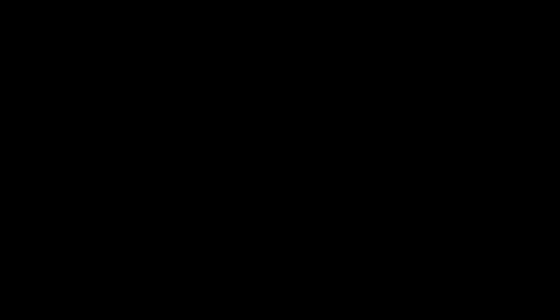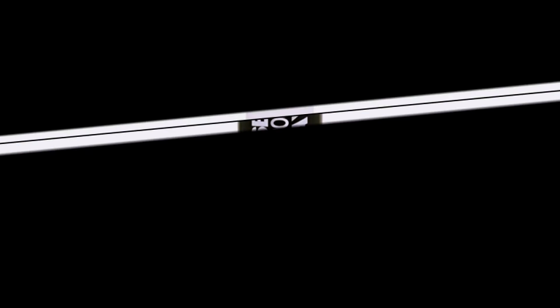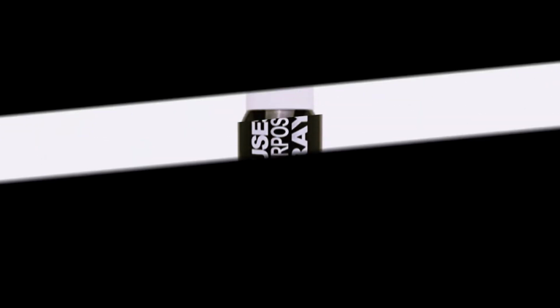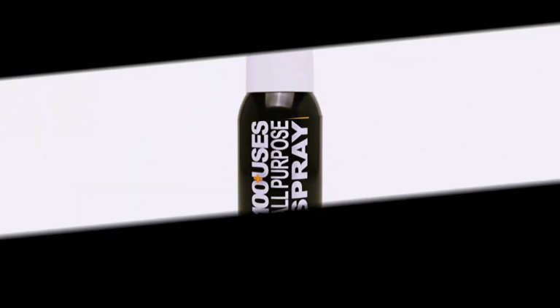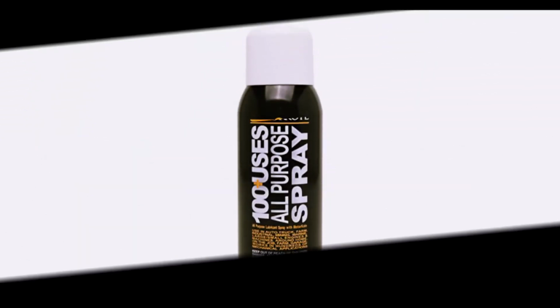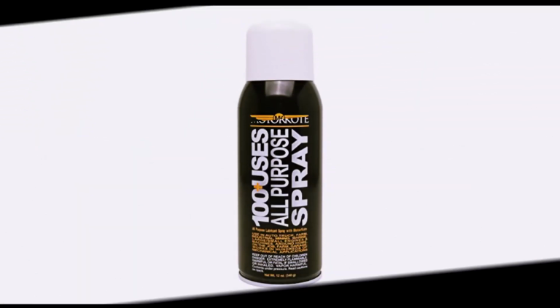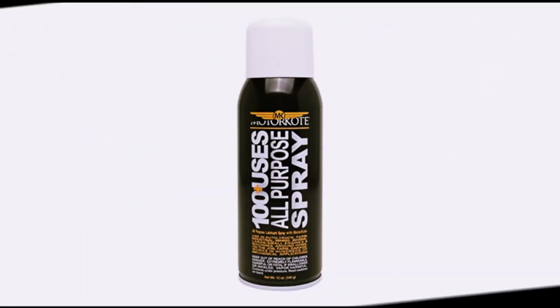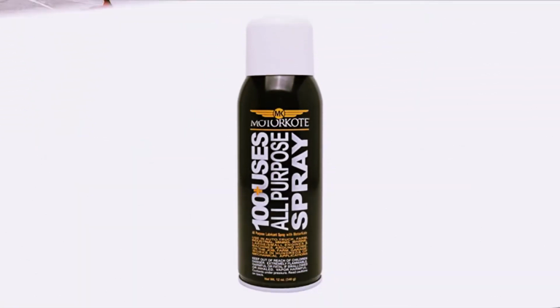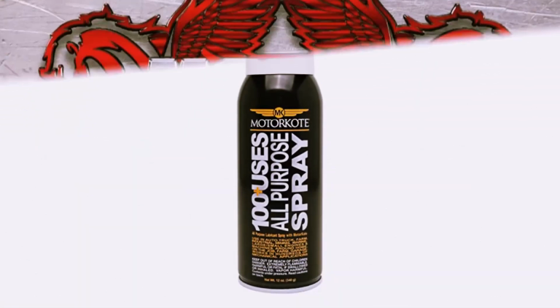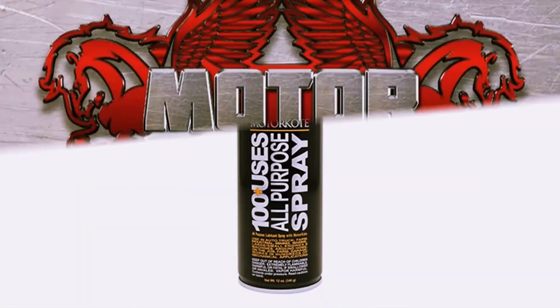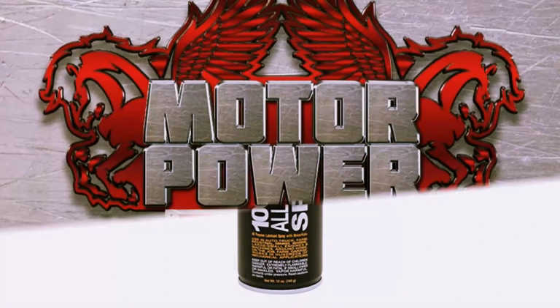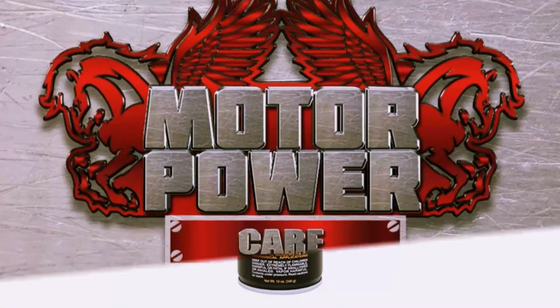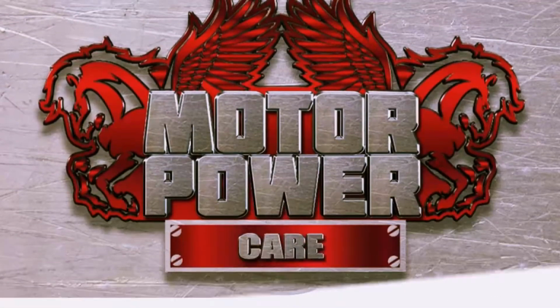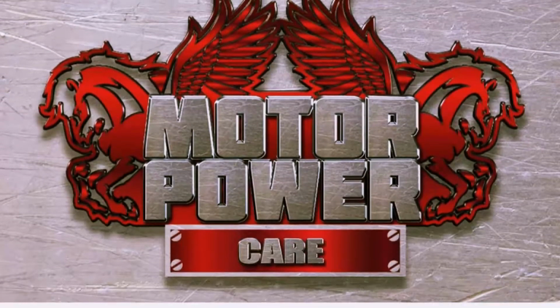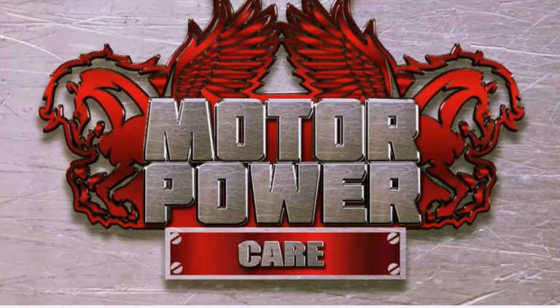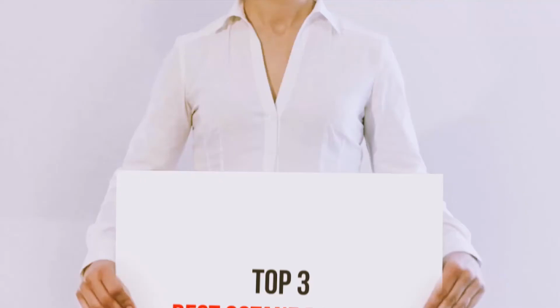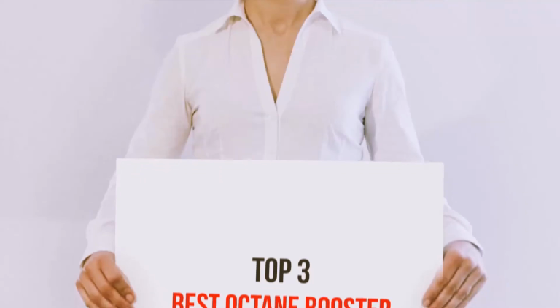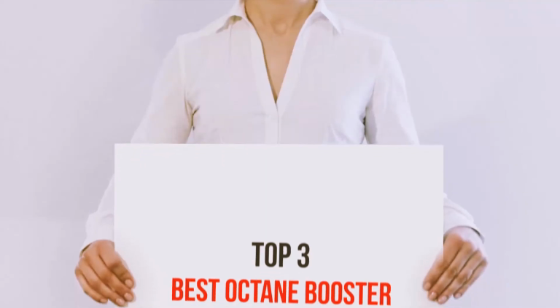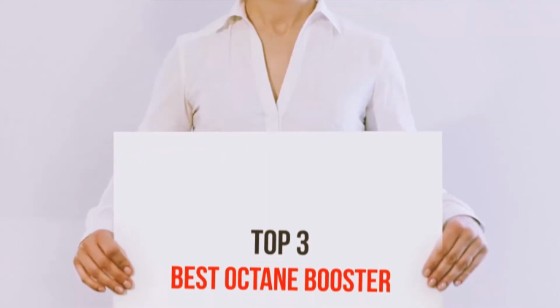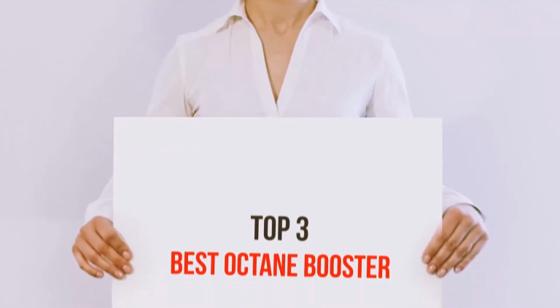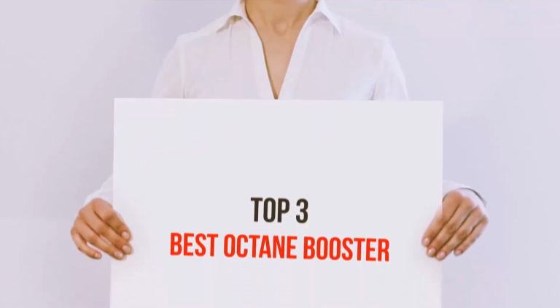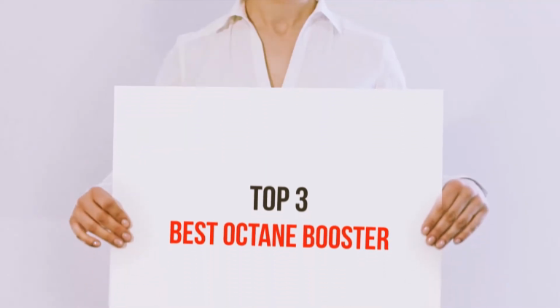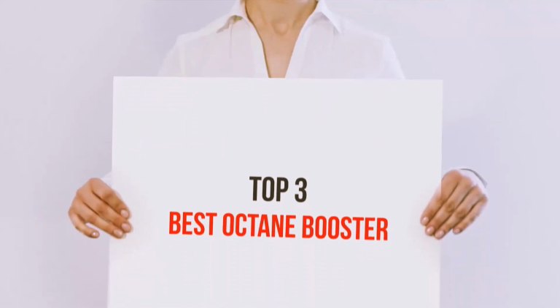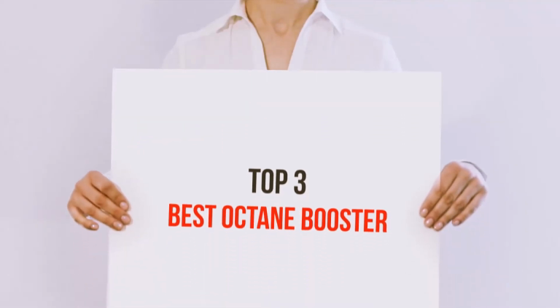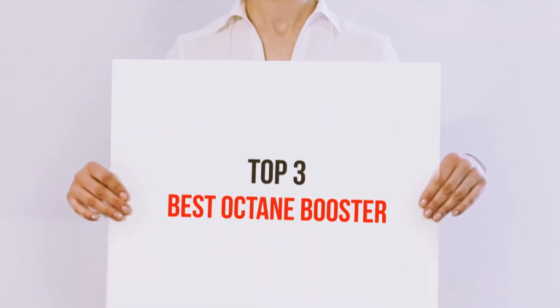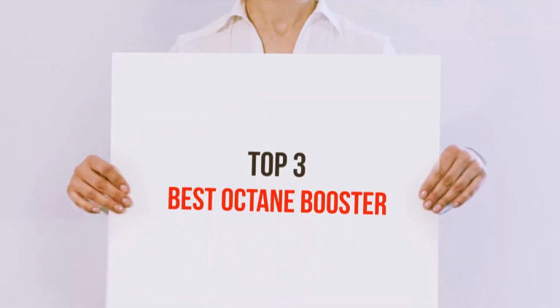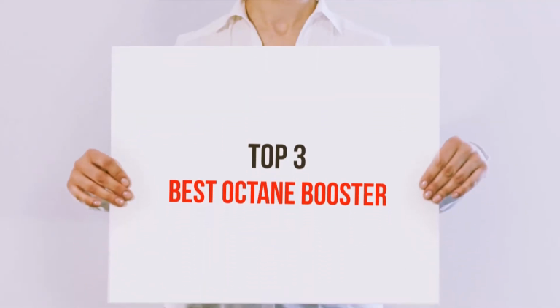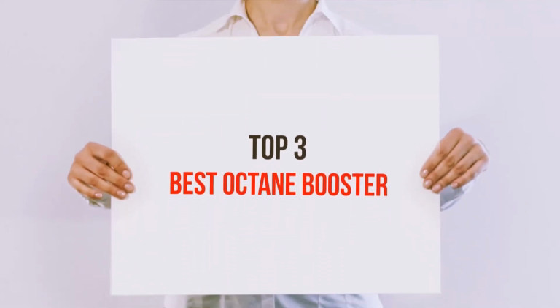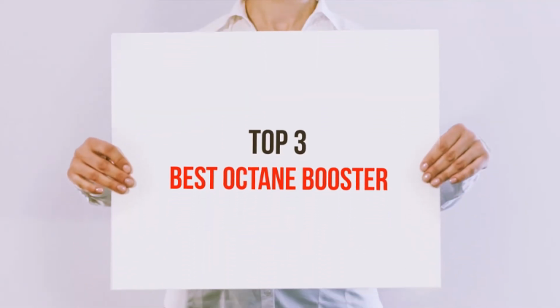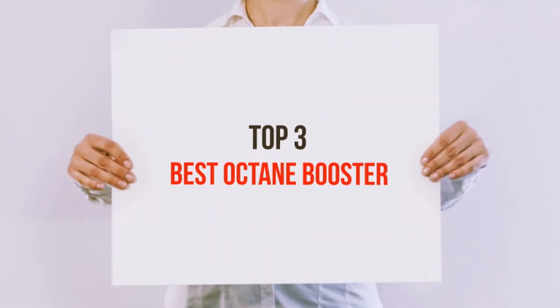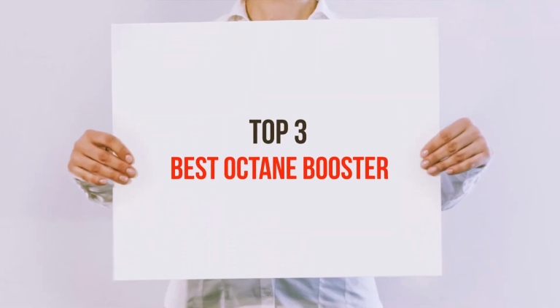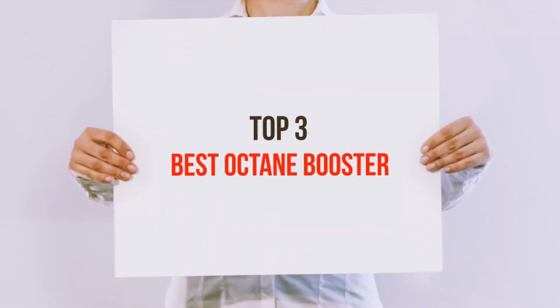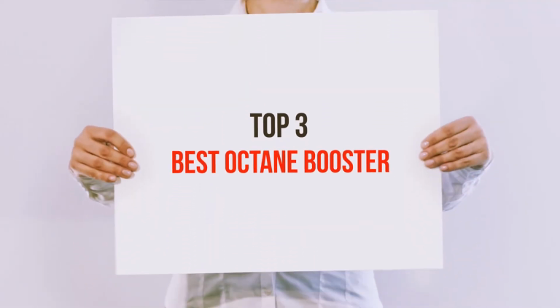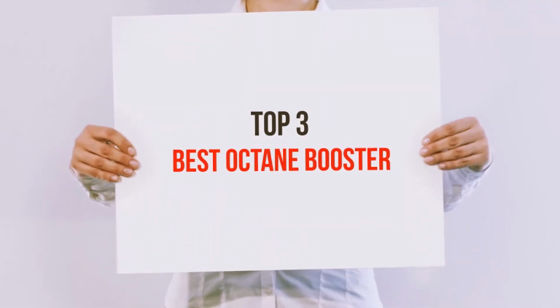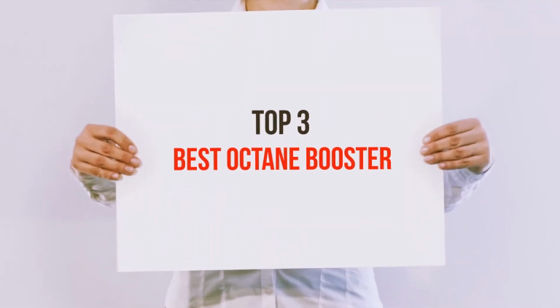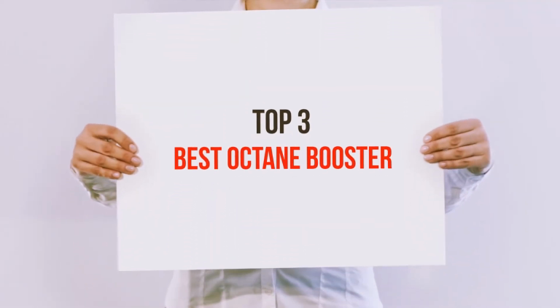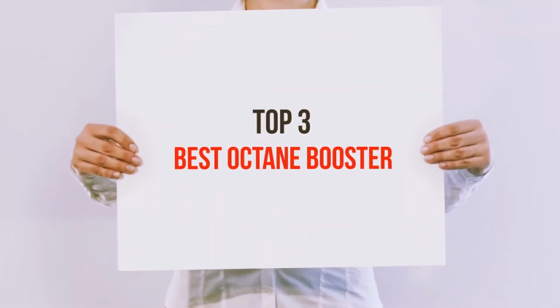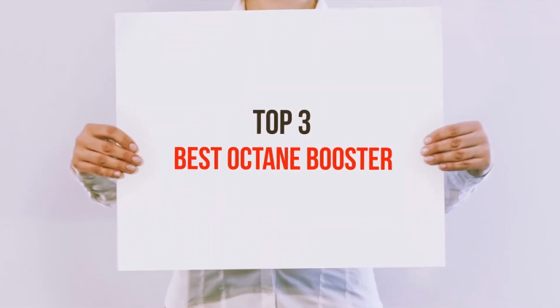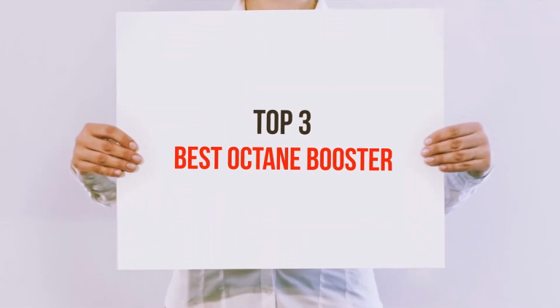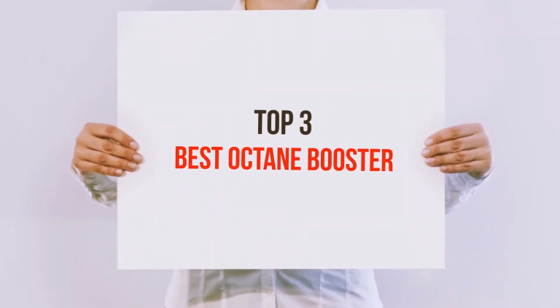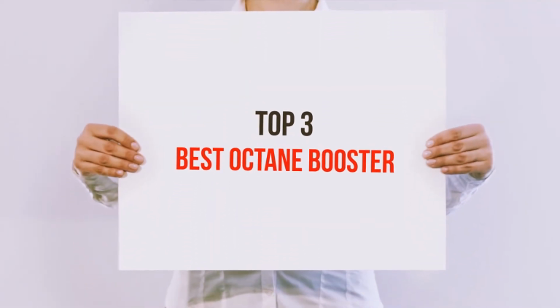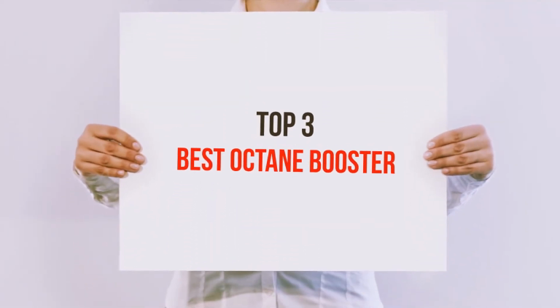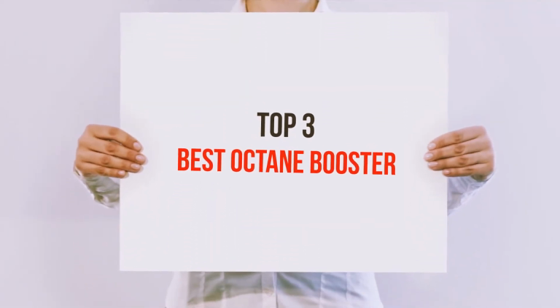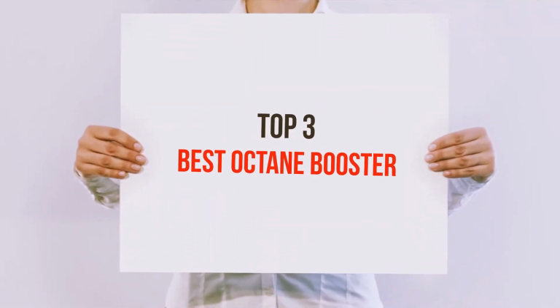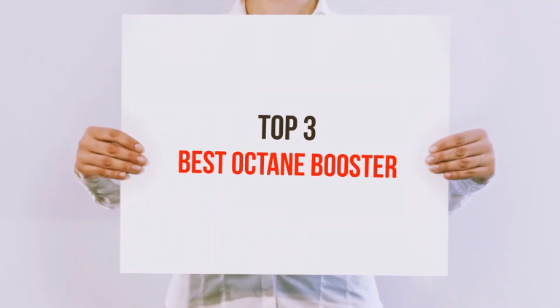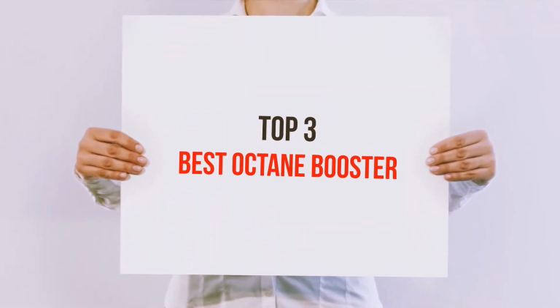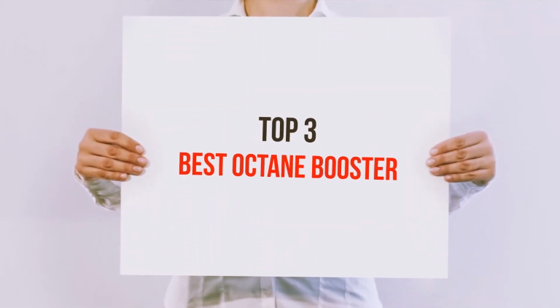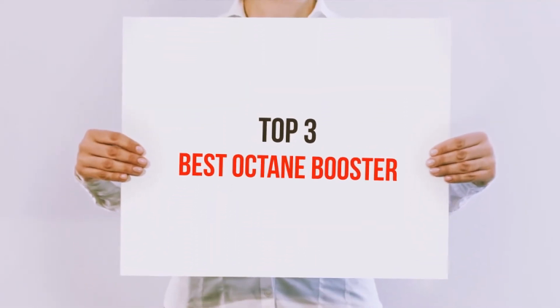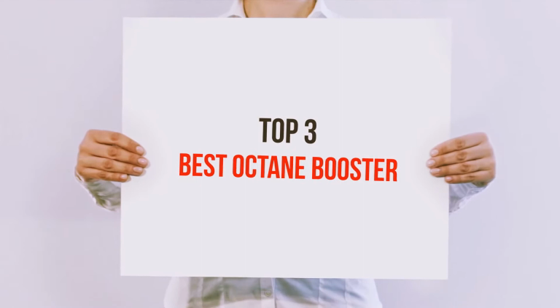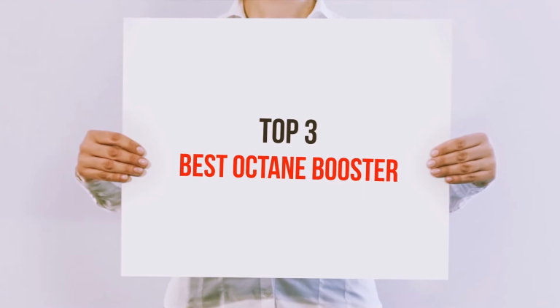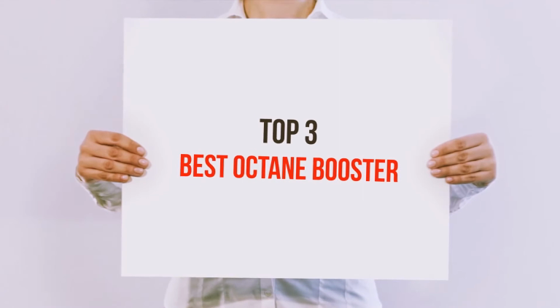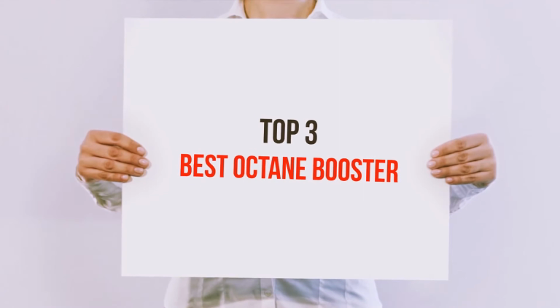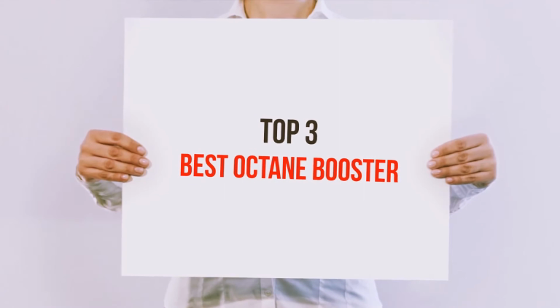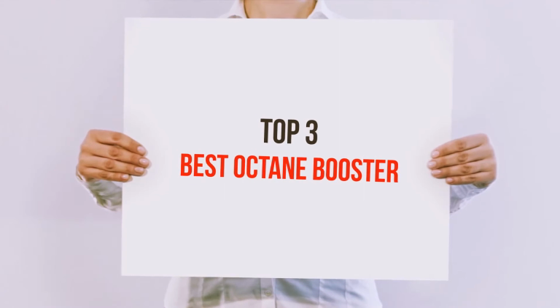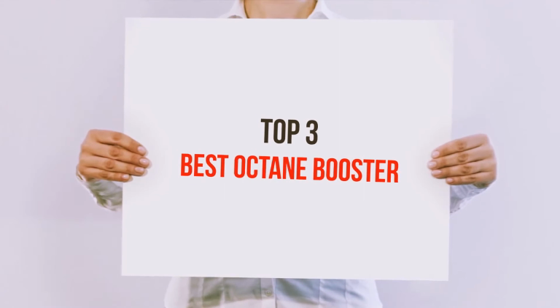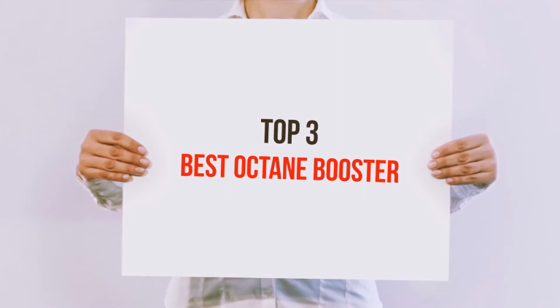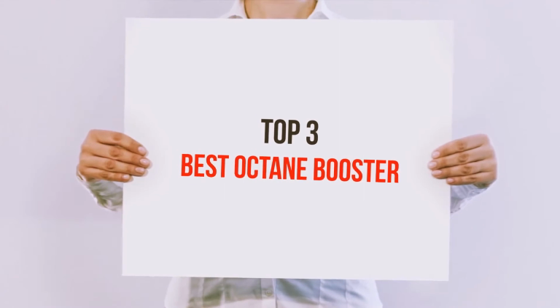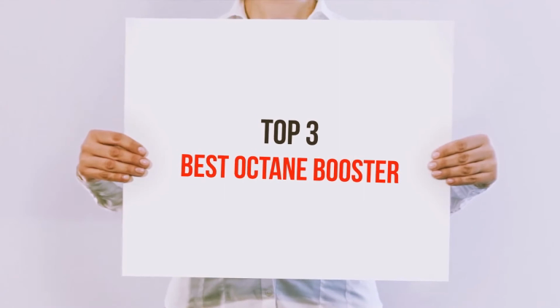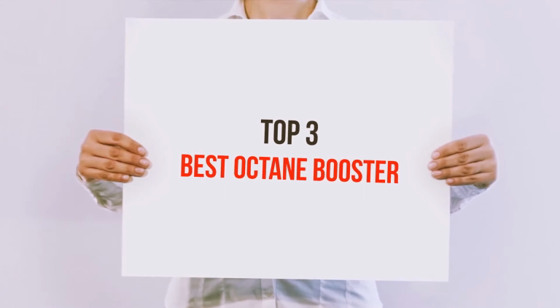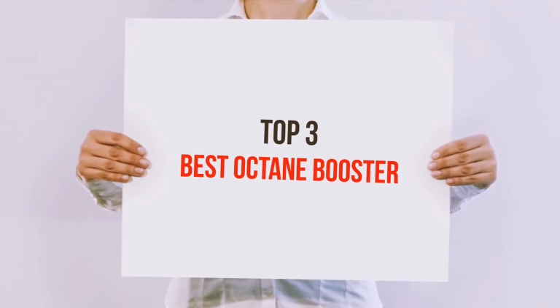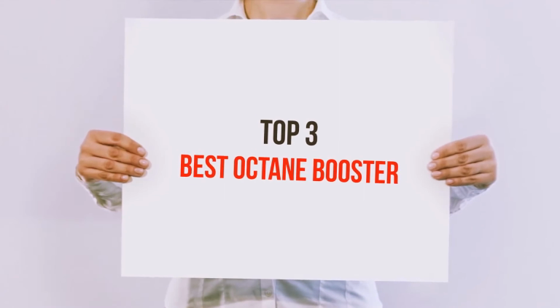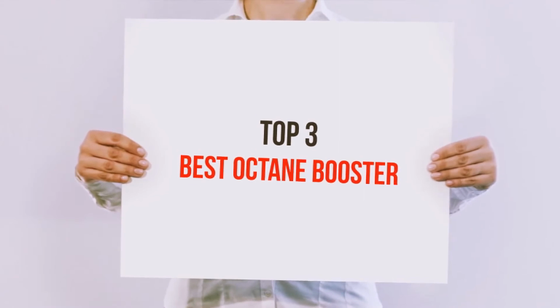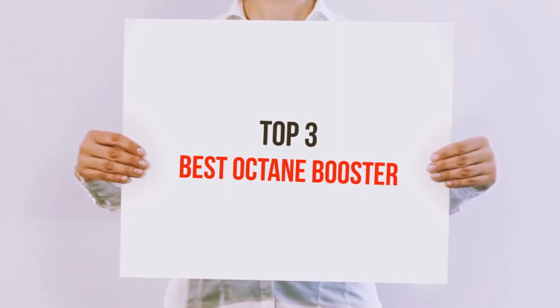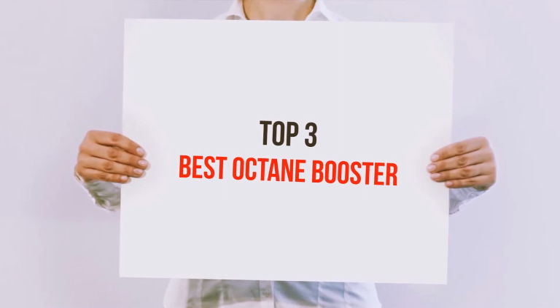Hi guys, welcome back to my channel. In today's video, we're gonna check out the top 3 best octane boosters.